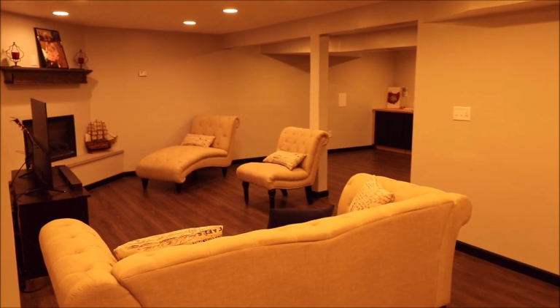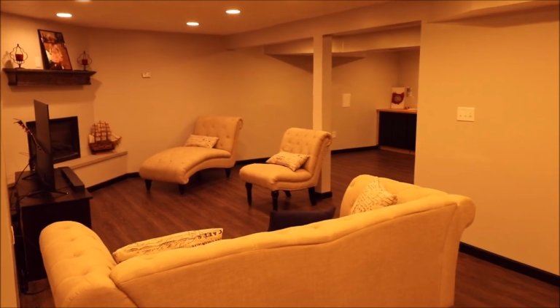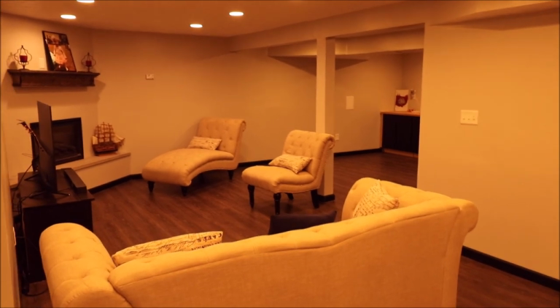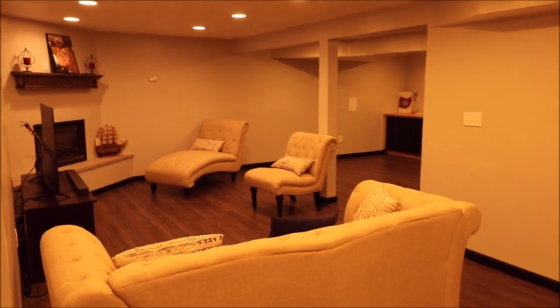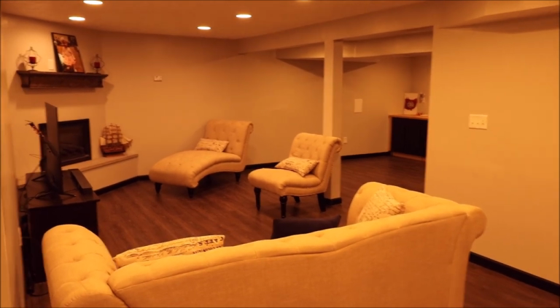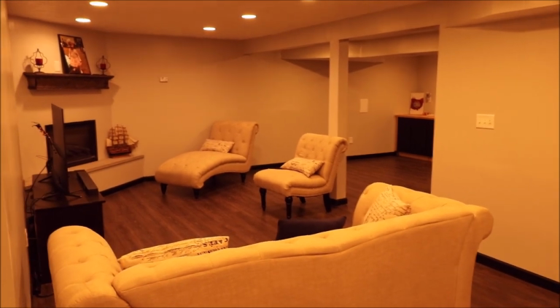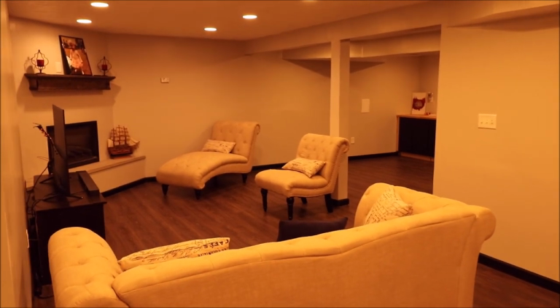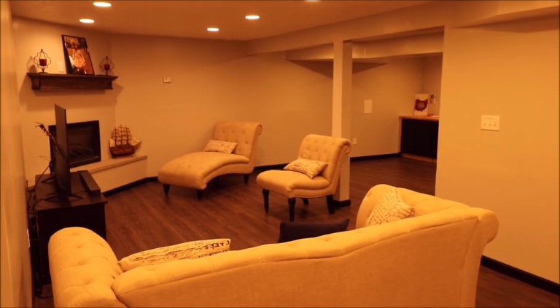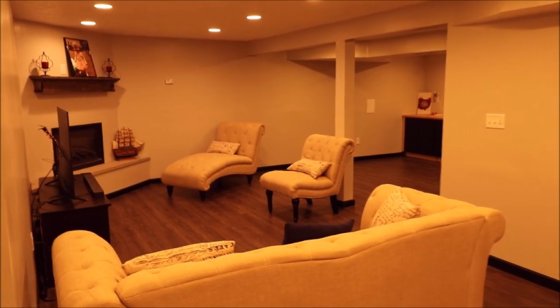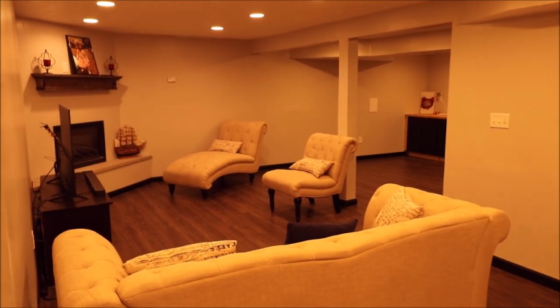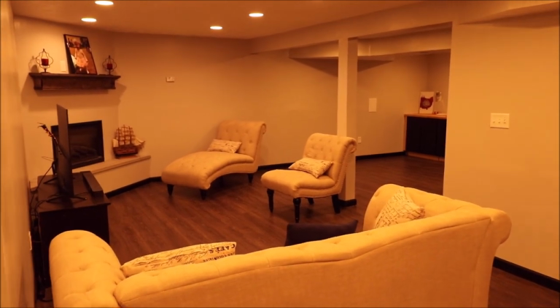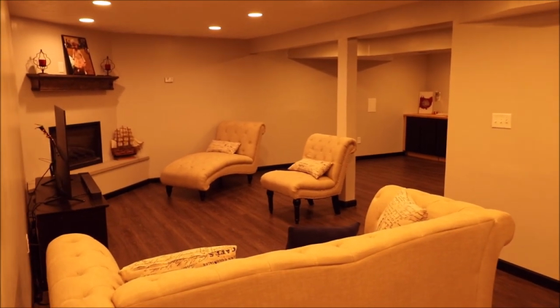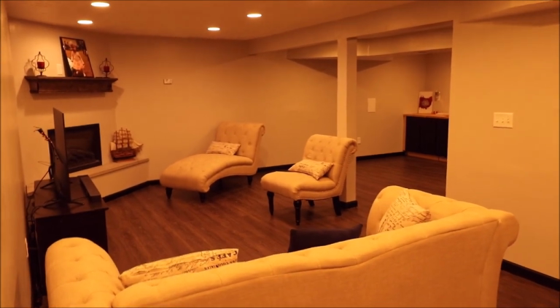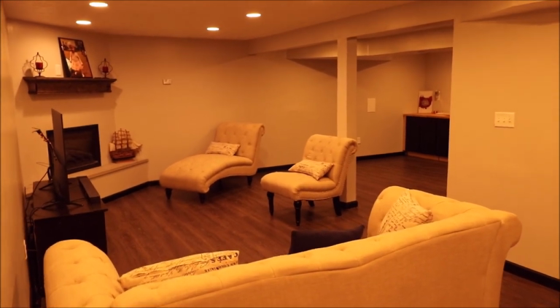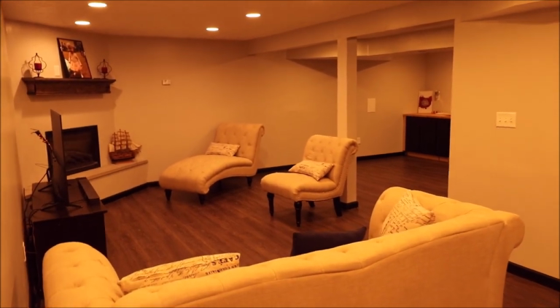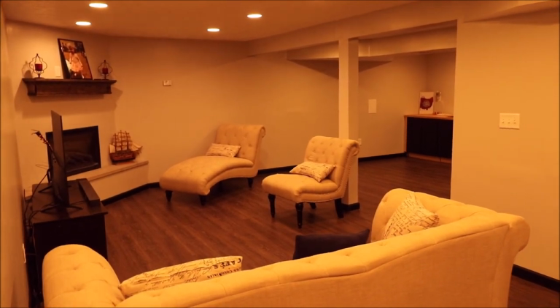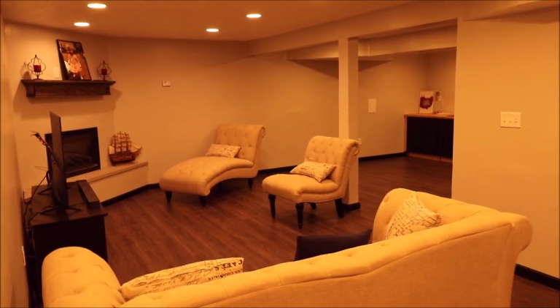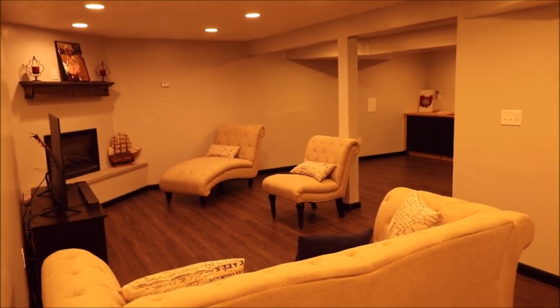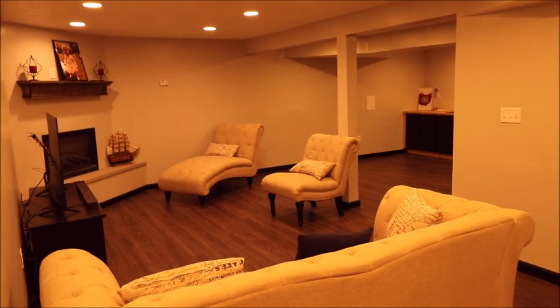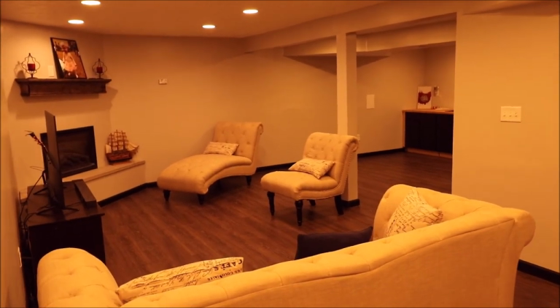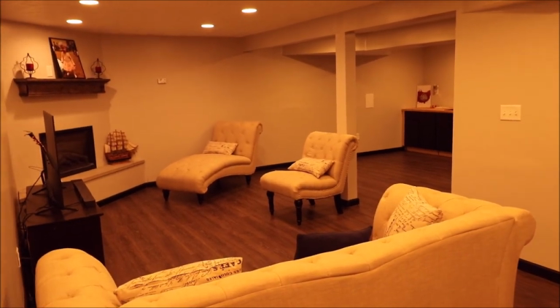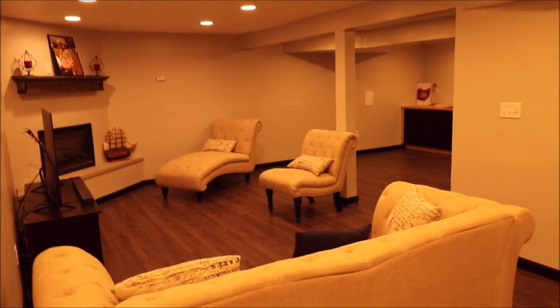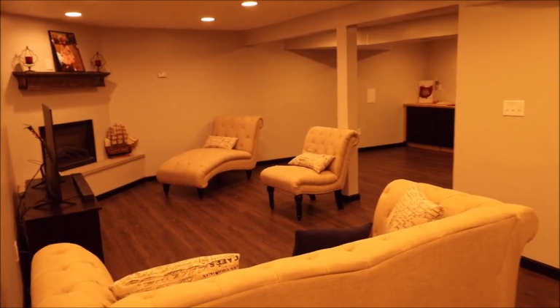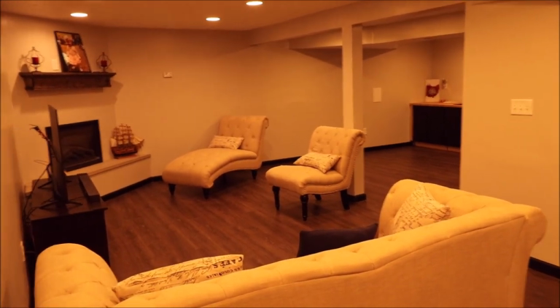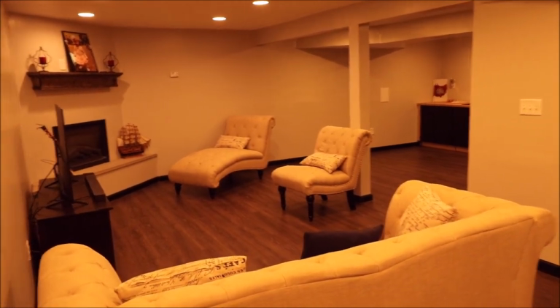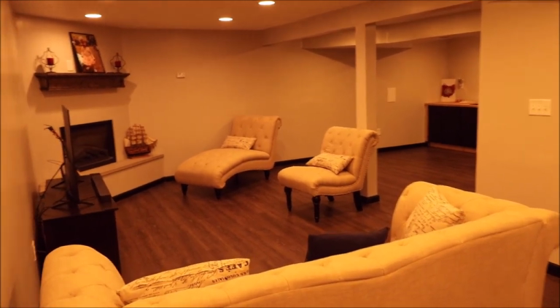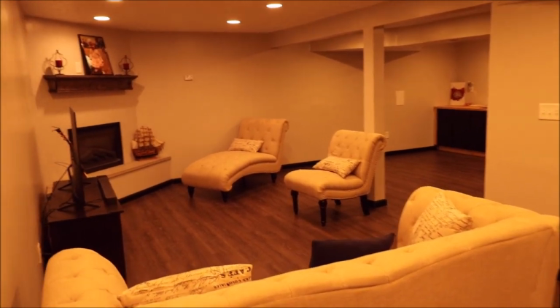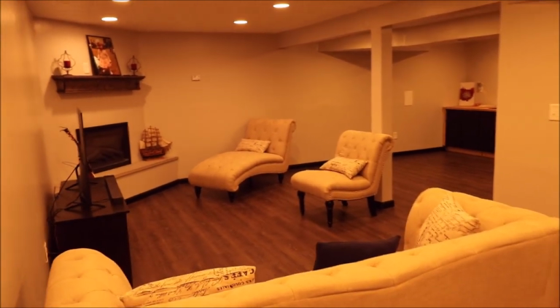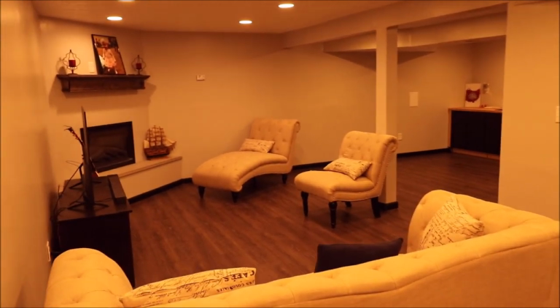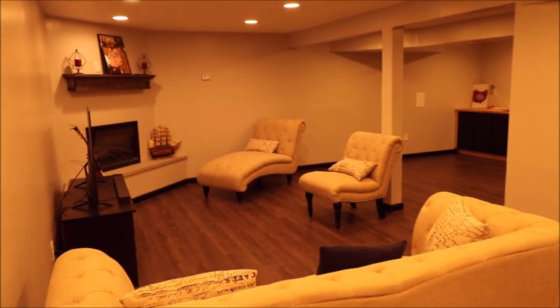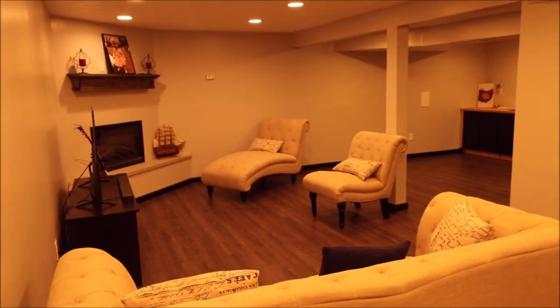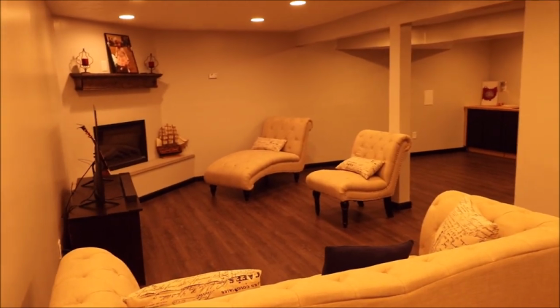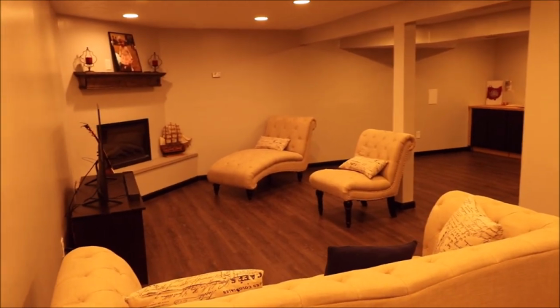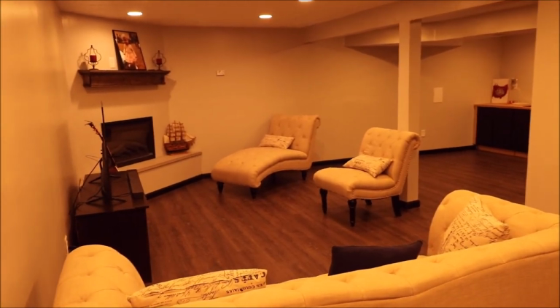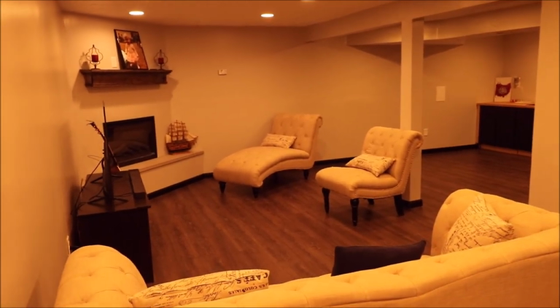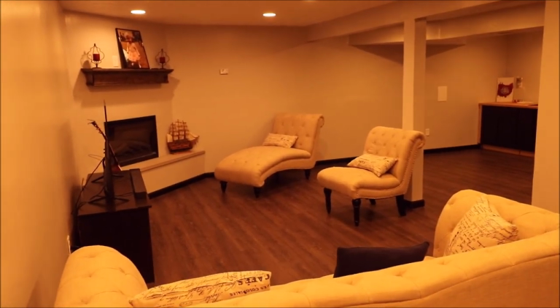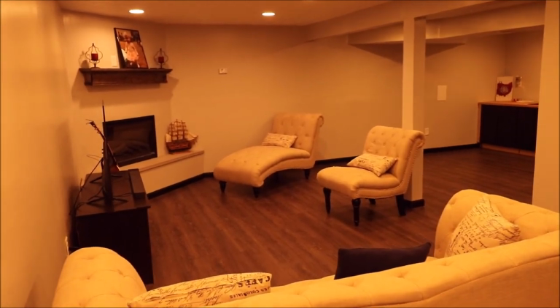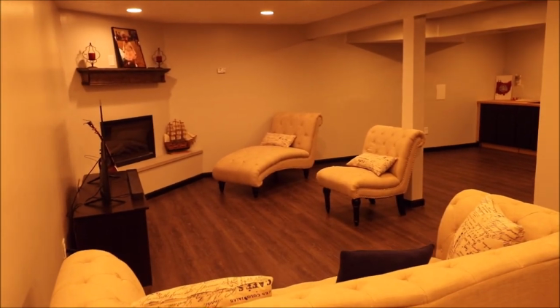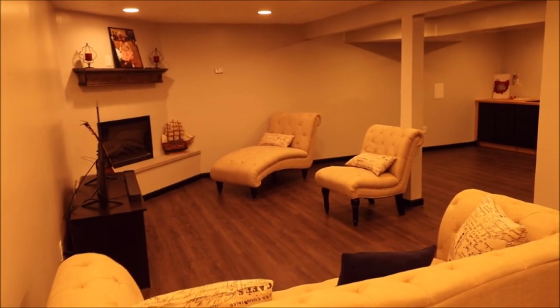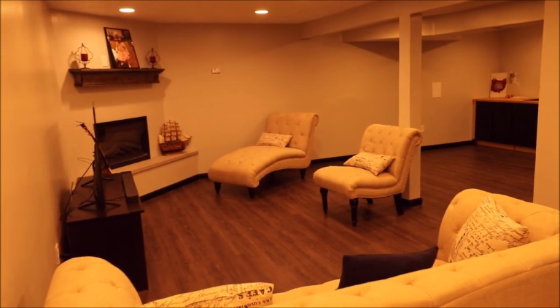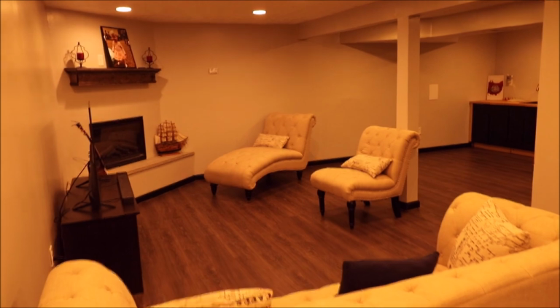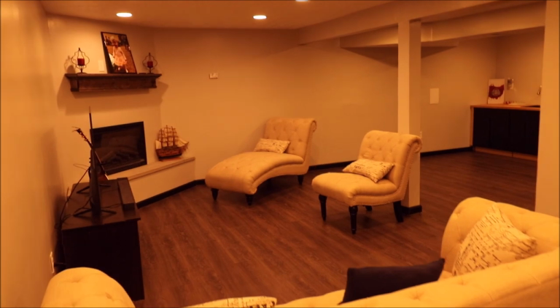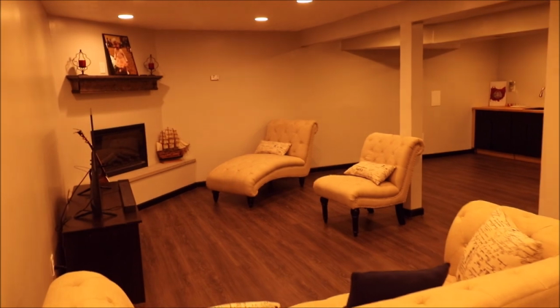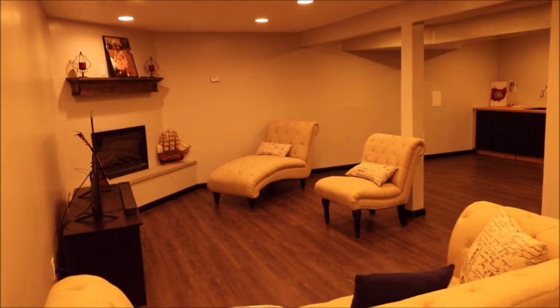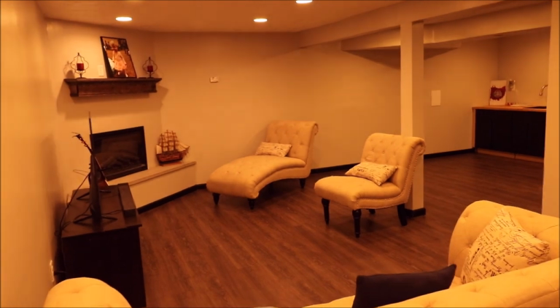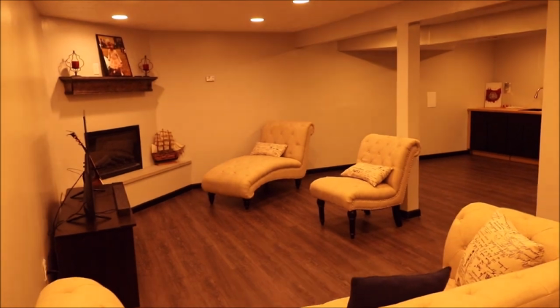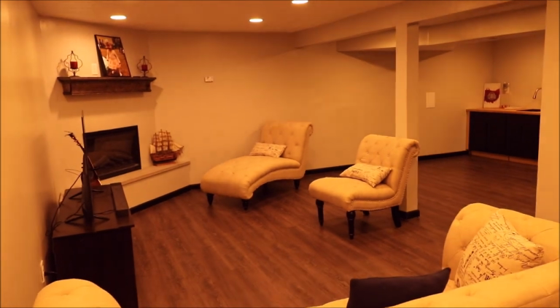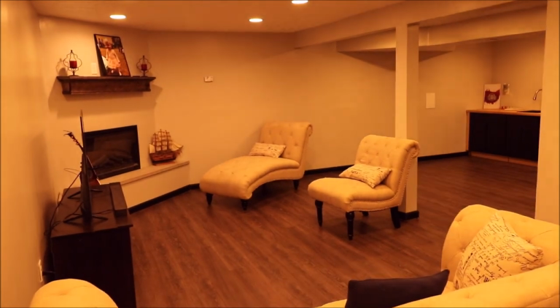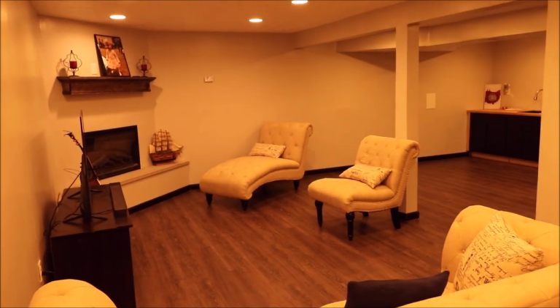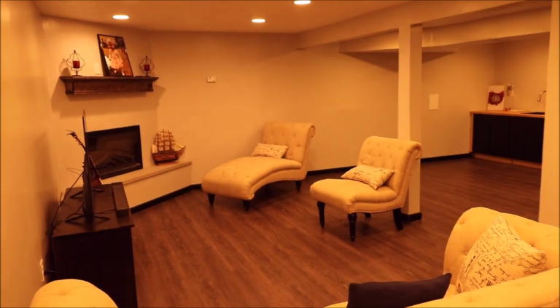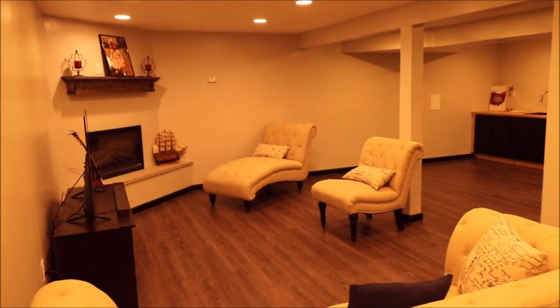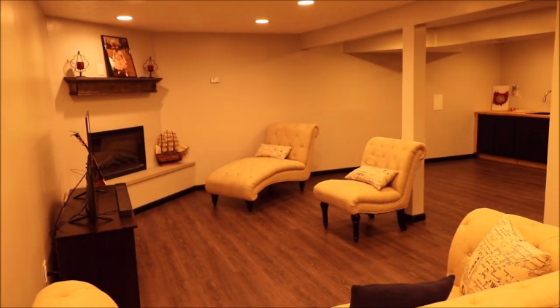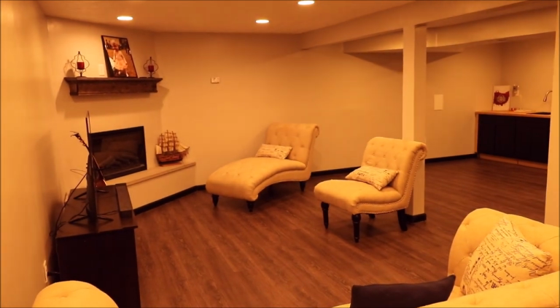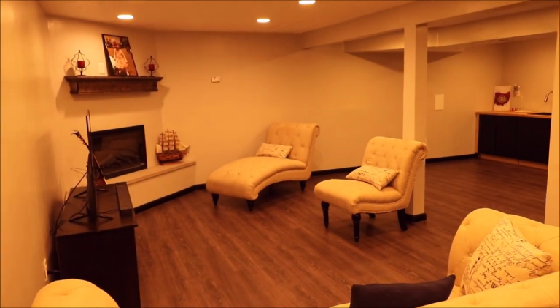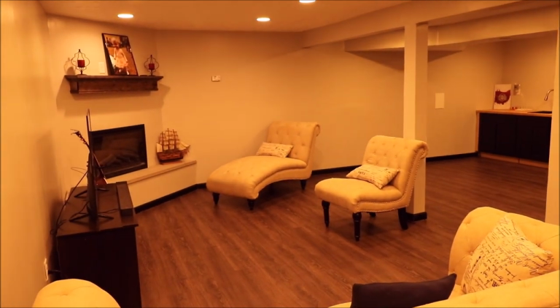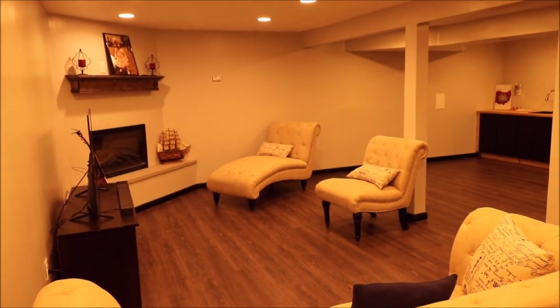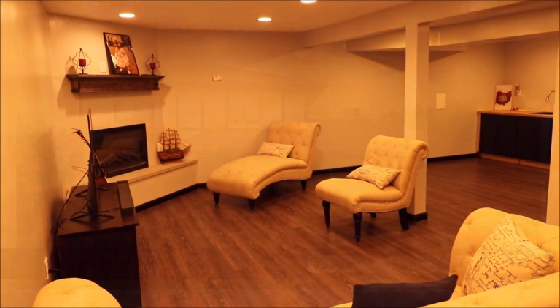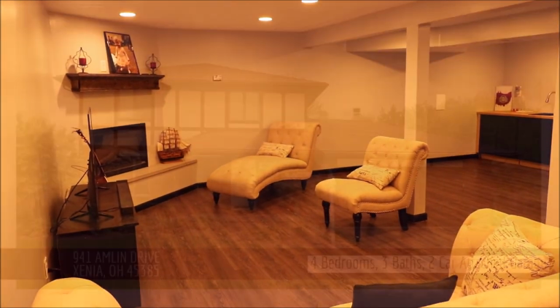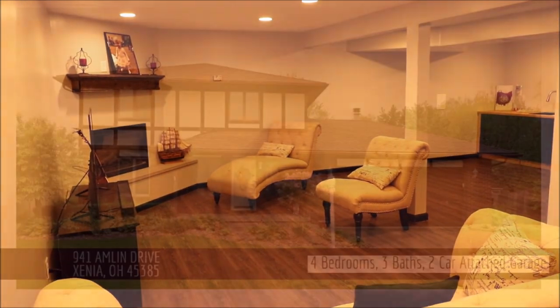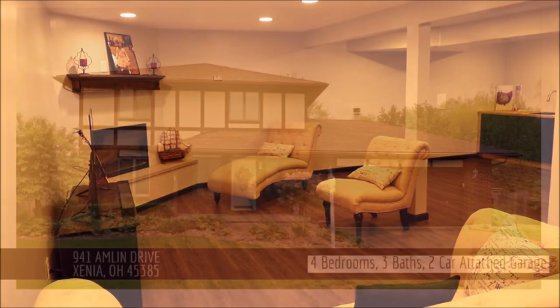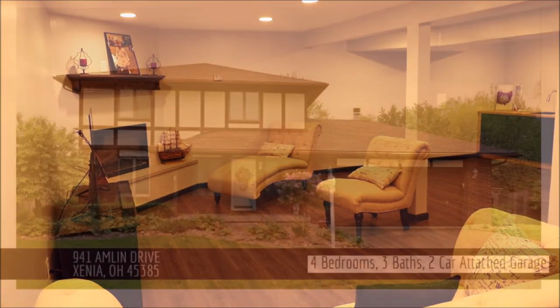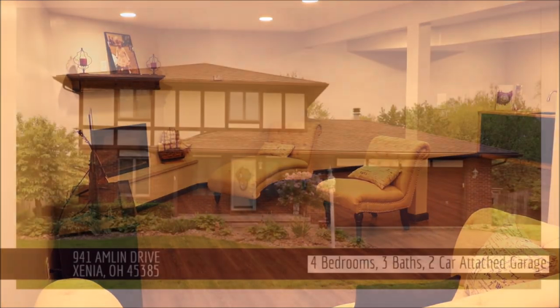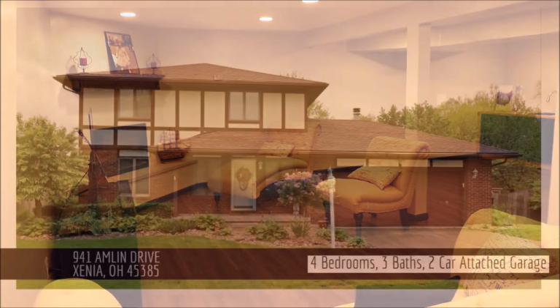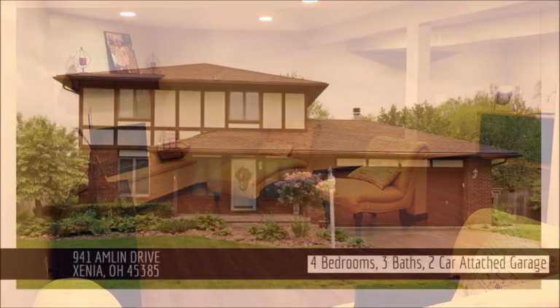Again, this is the home you're waiting for. Schedule your showing today as this property will not last on this hot market. Thank you for taking the tour.